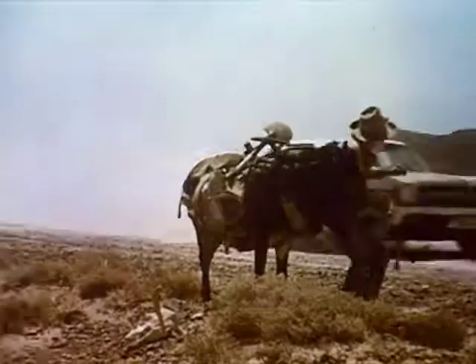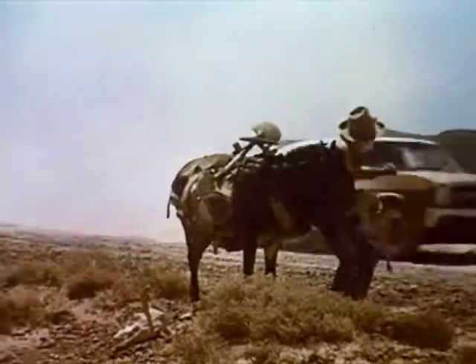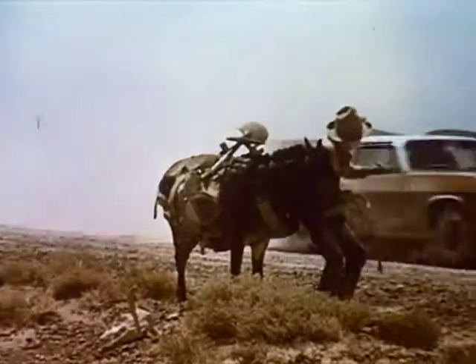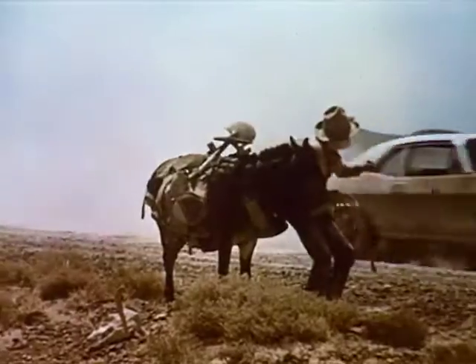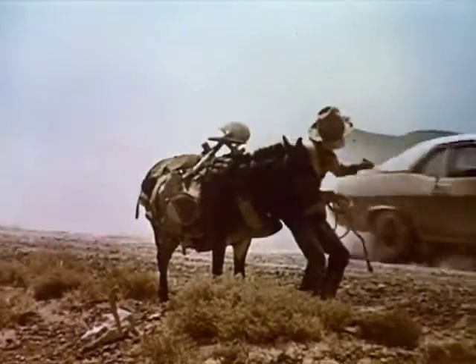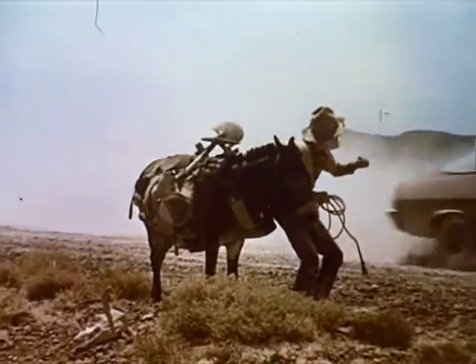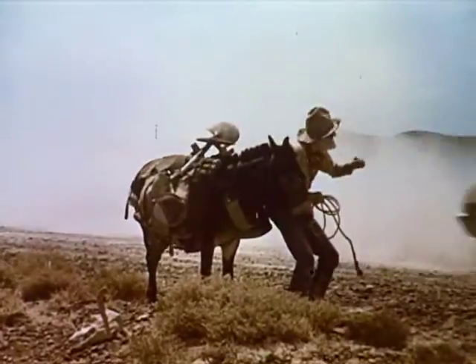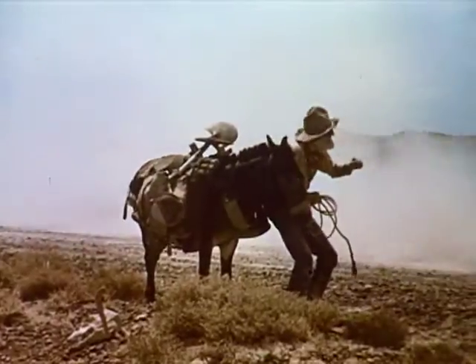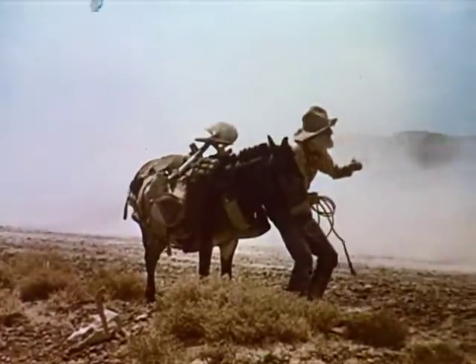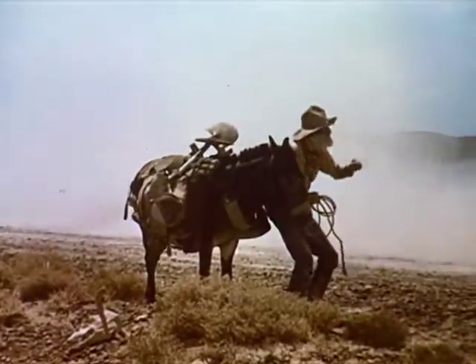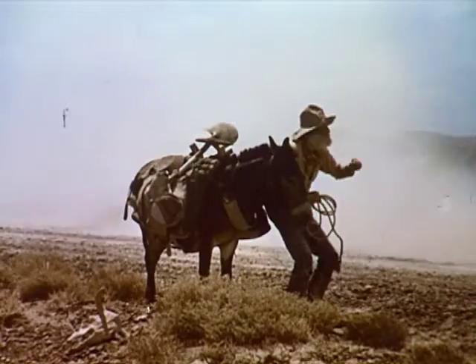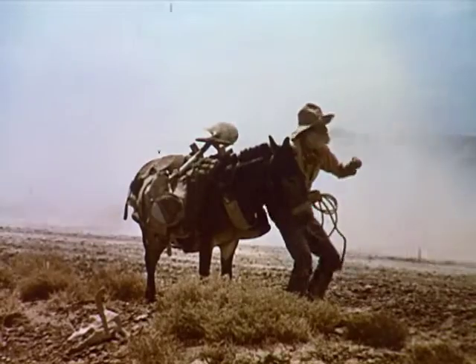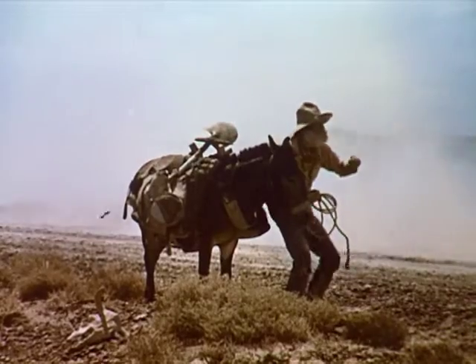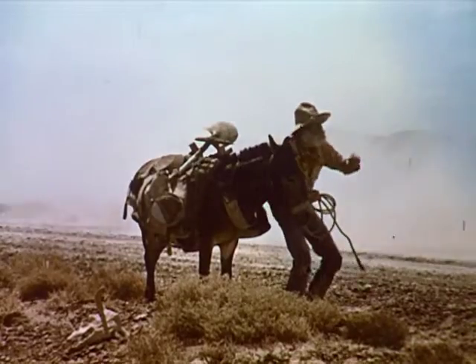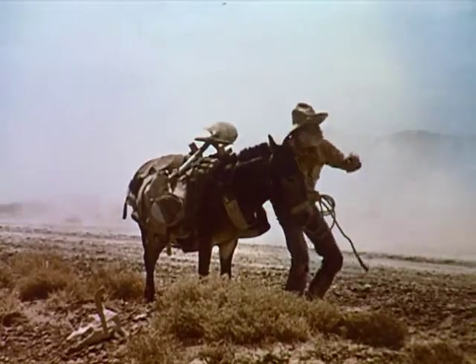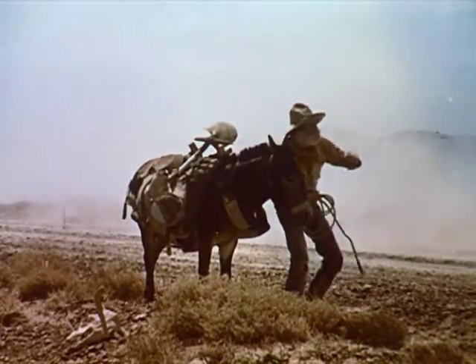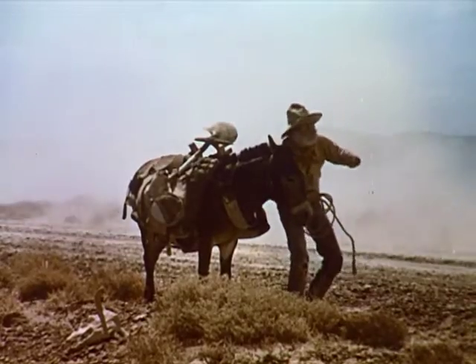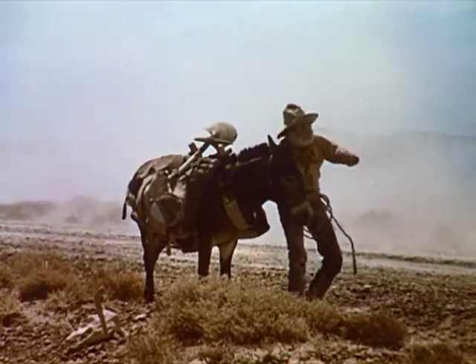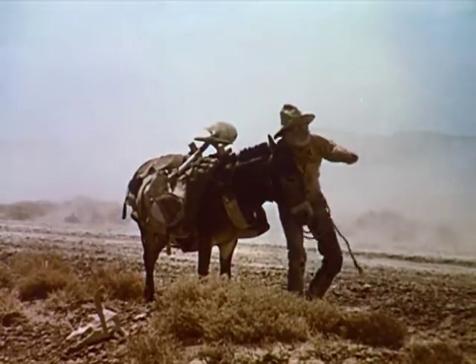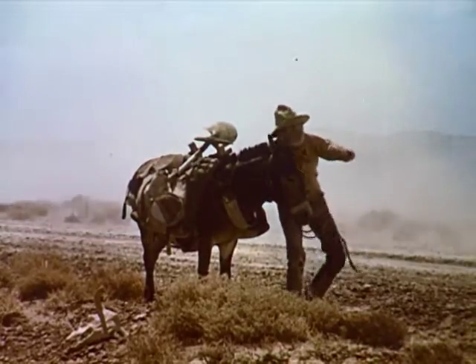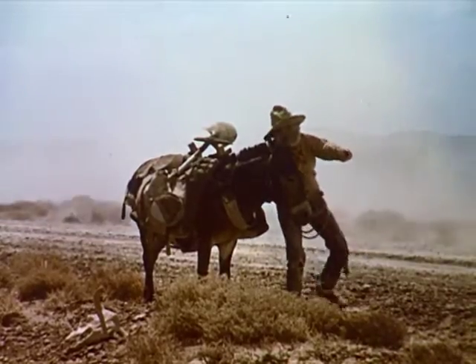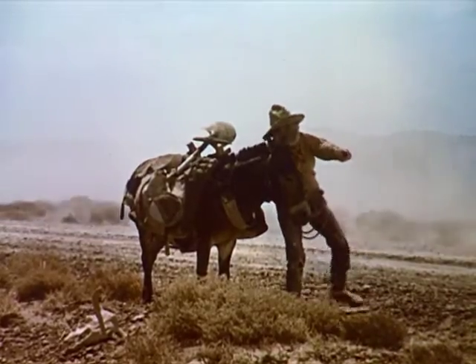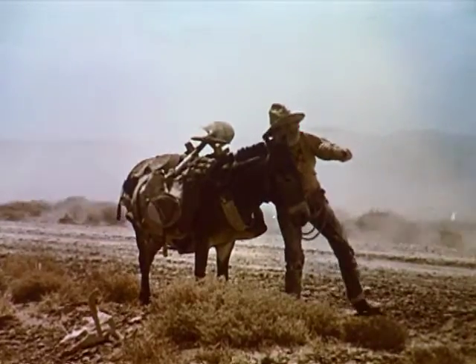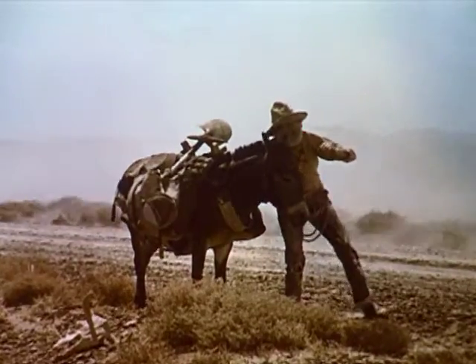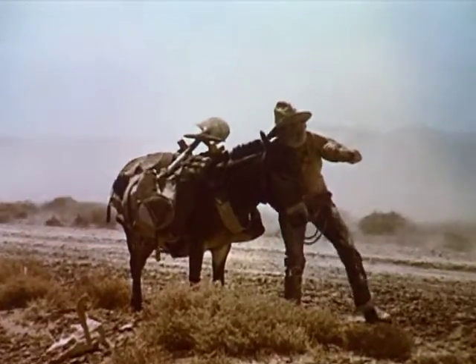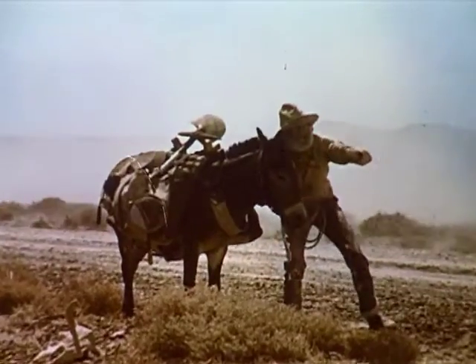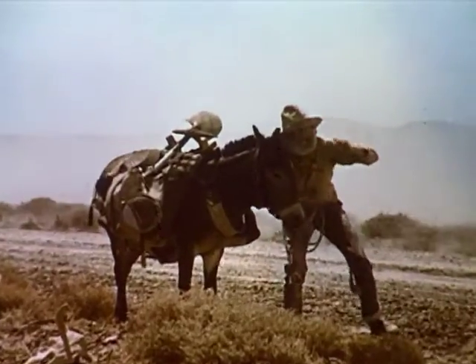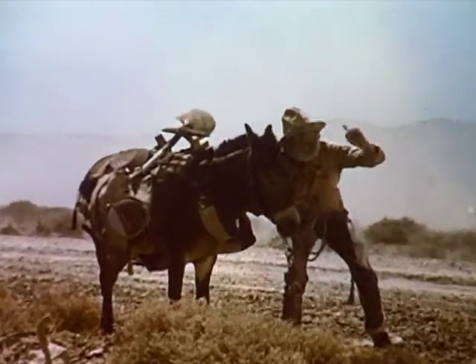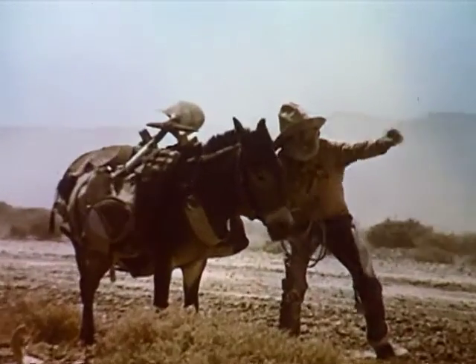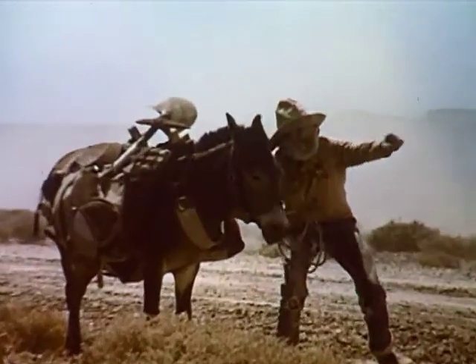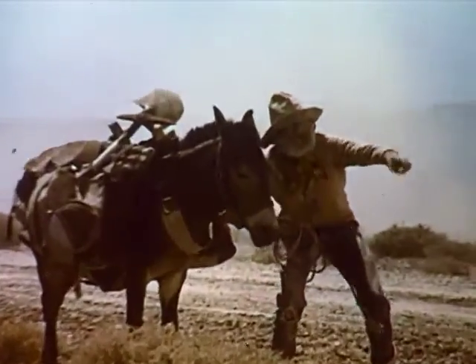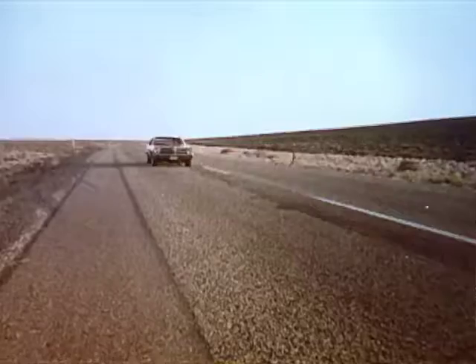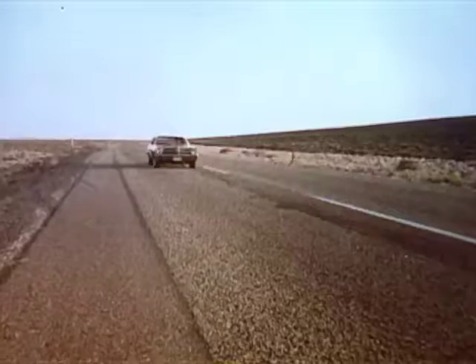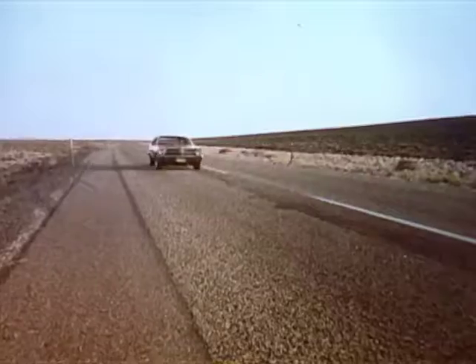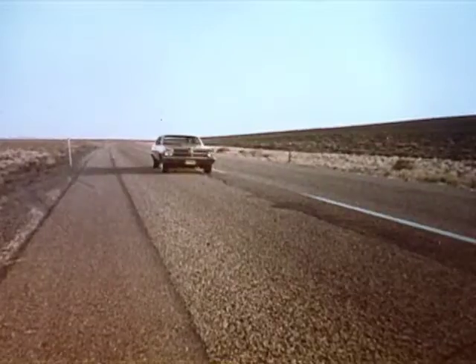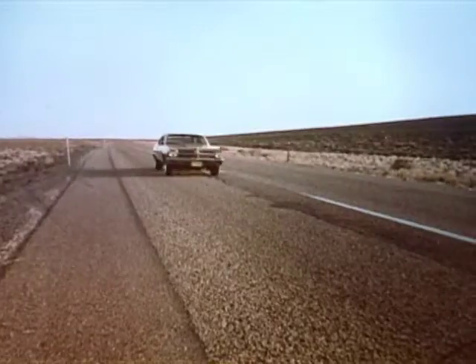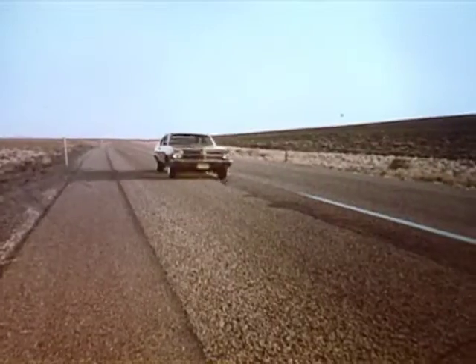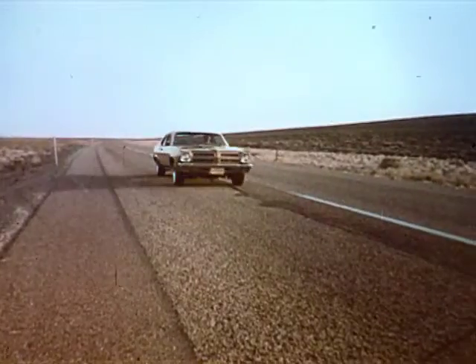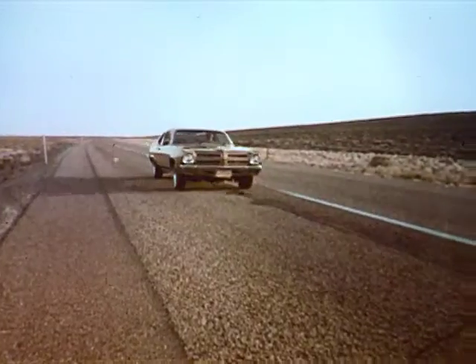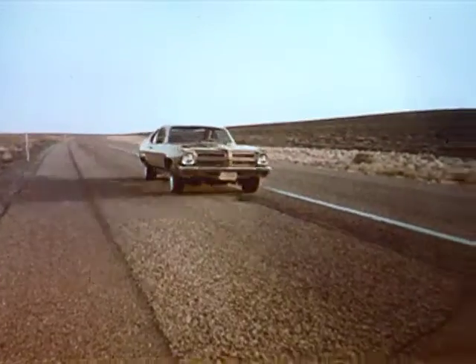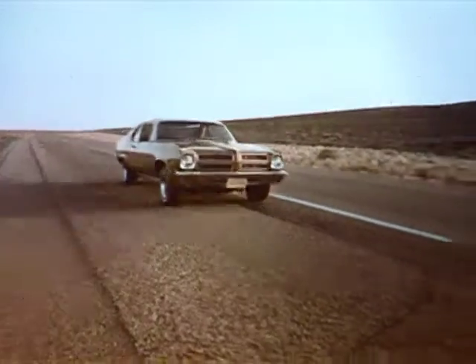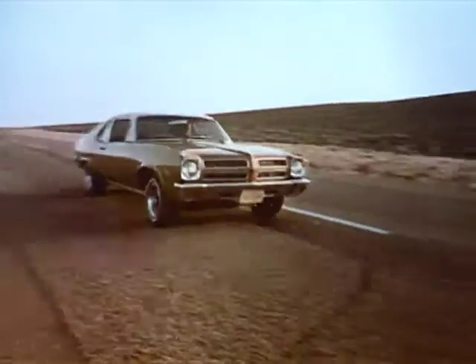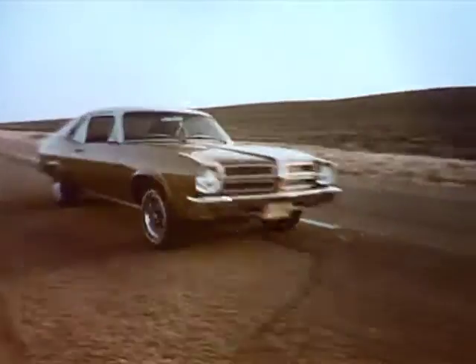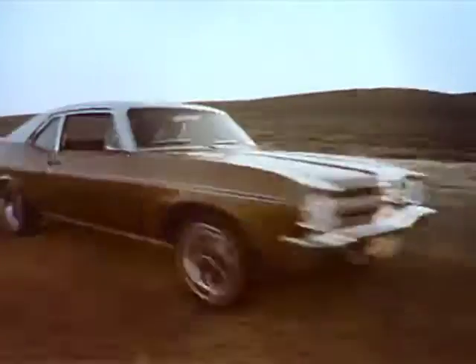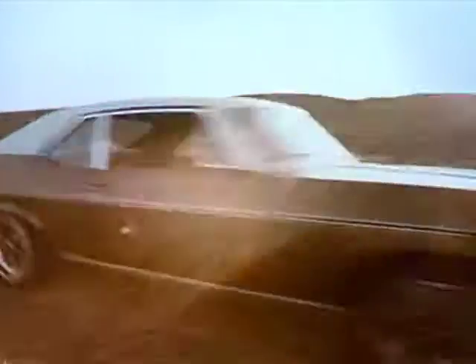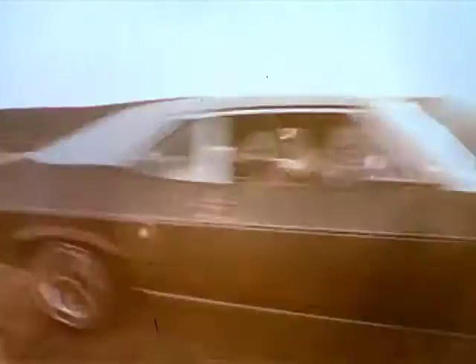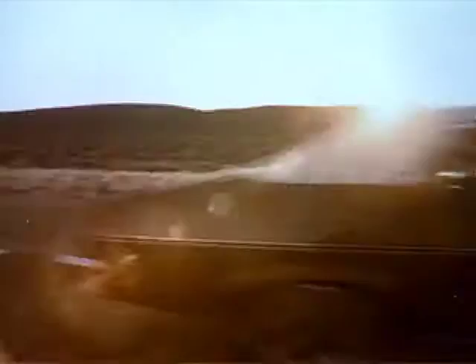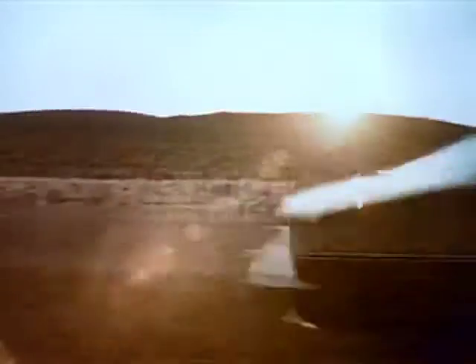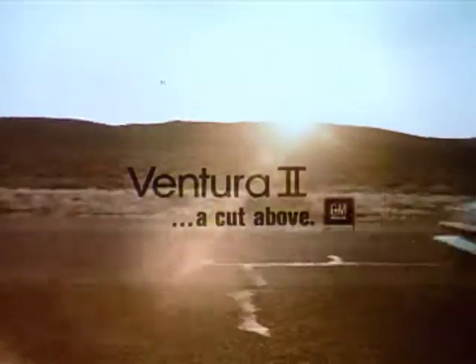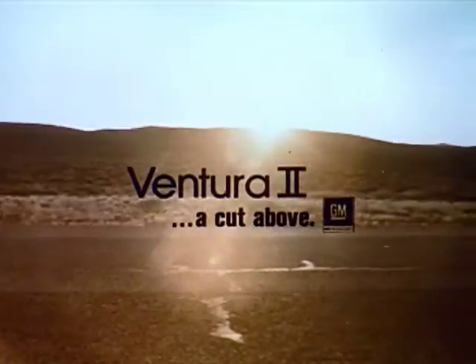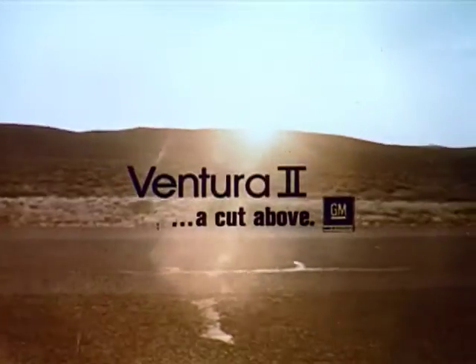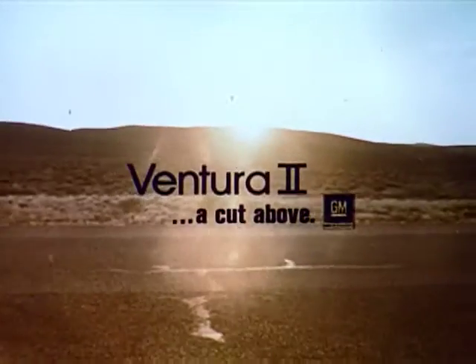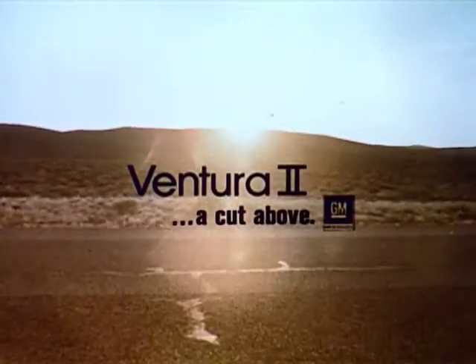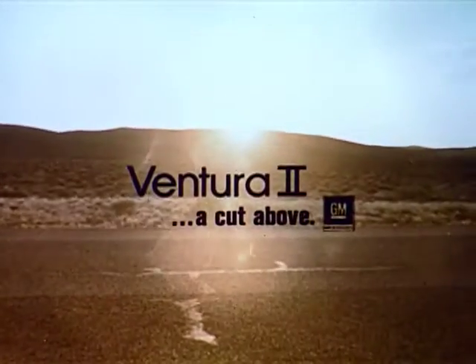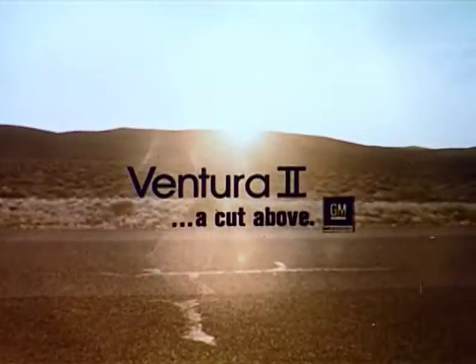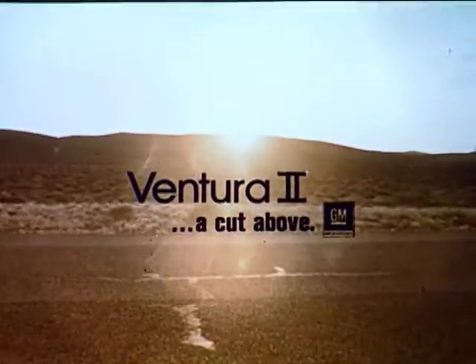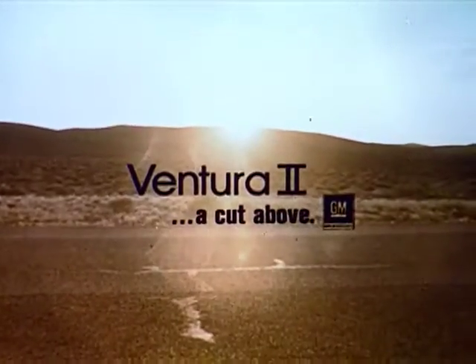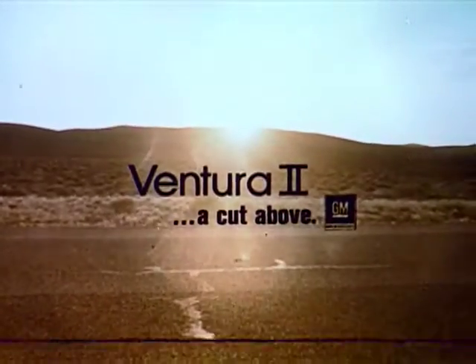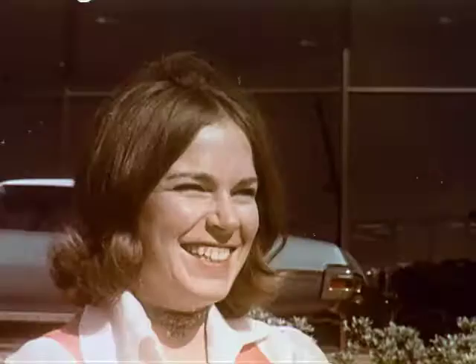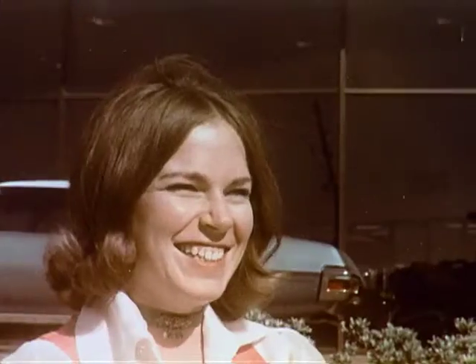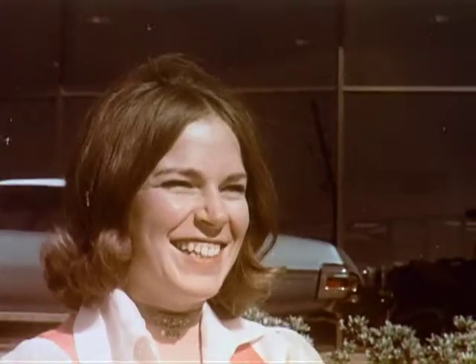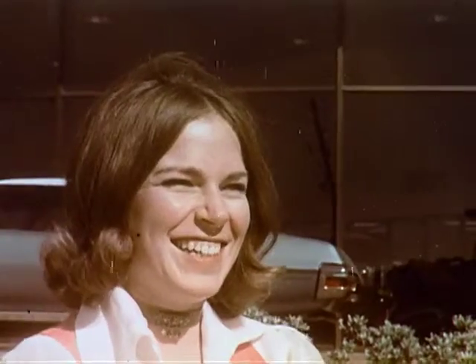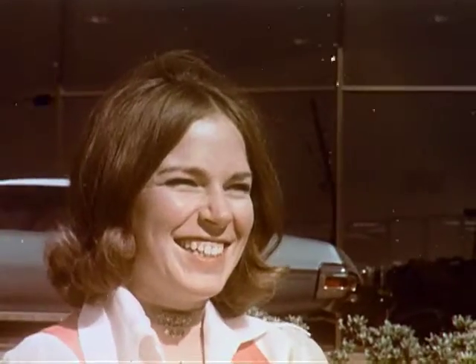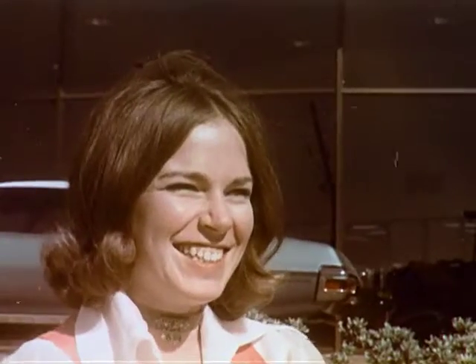That one looks pretty tough, Roy, for a car. Pontiac's new Ventura 2. It's a cut above.